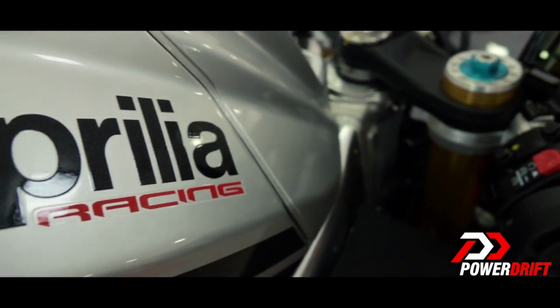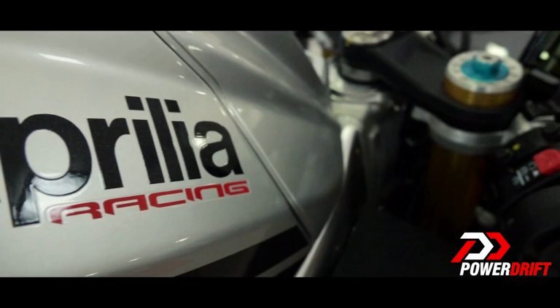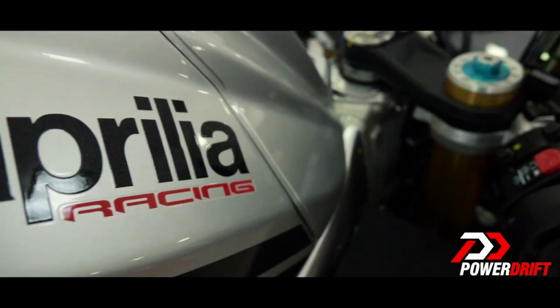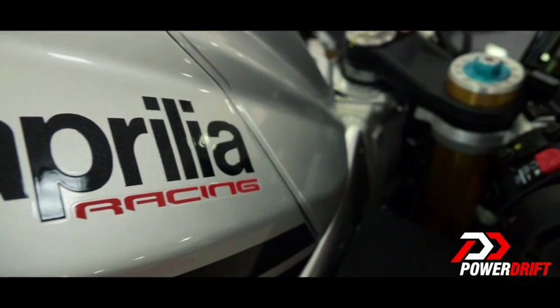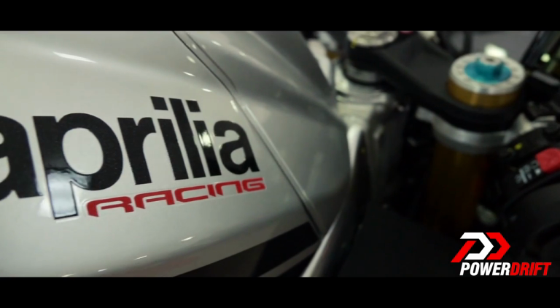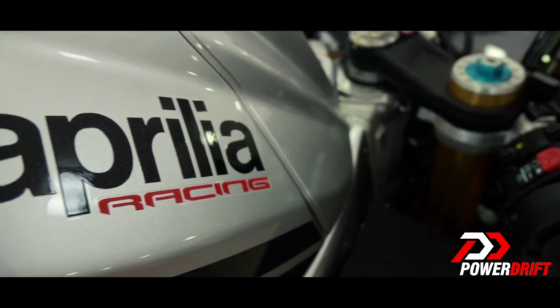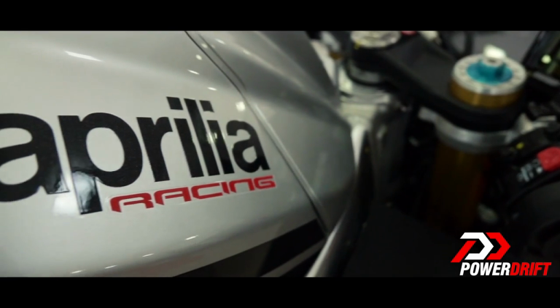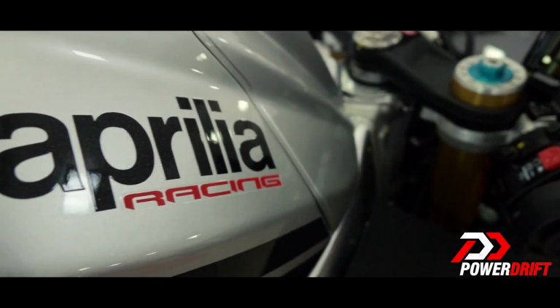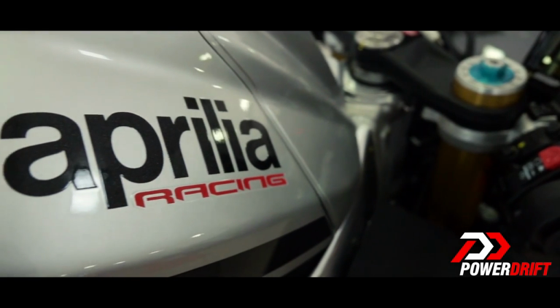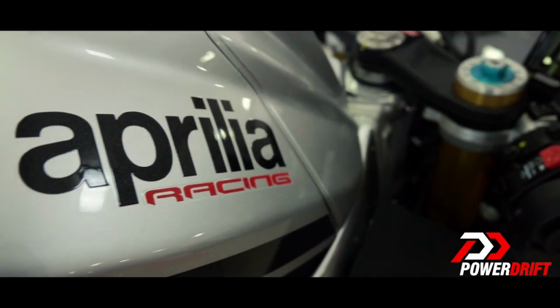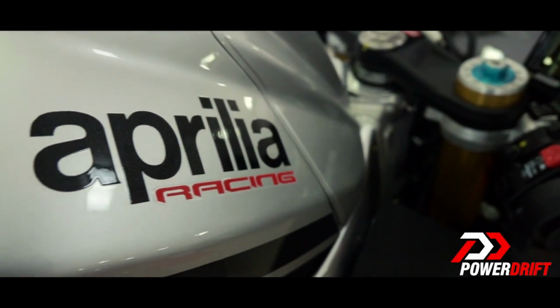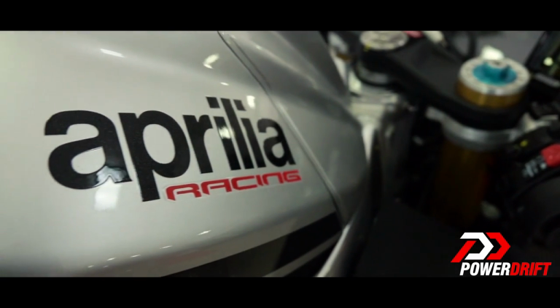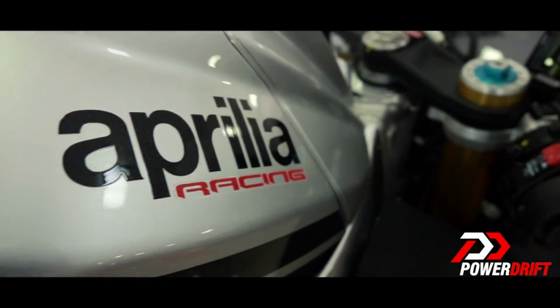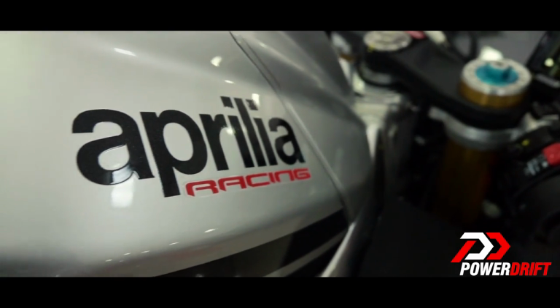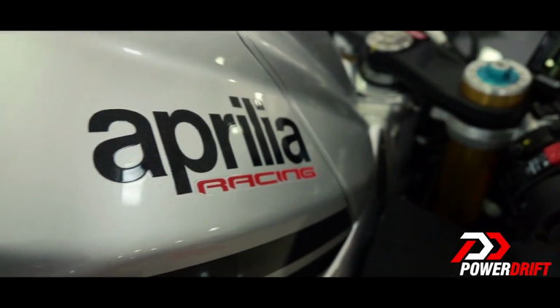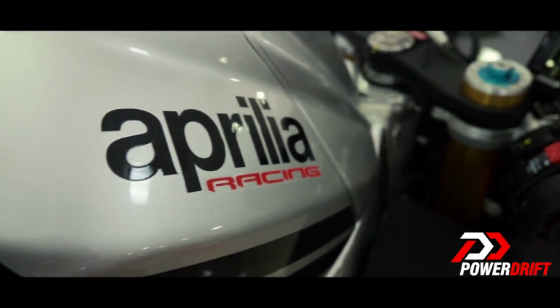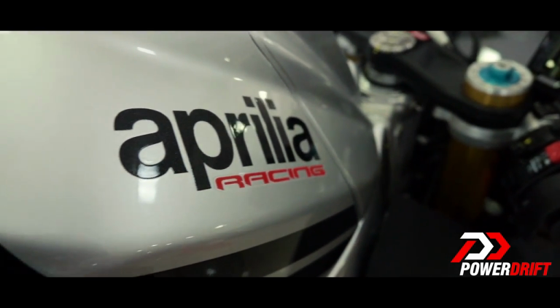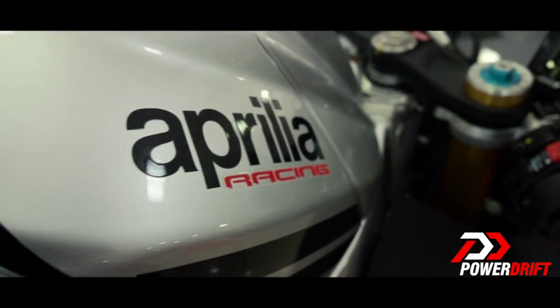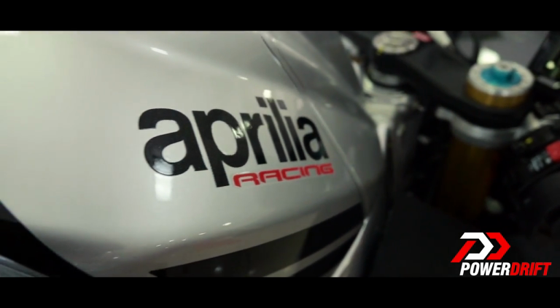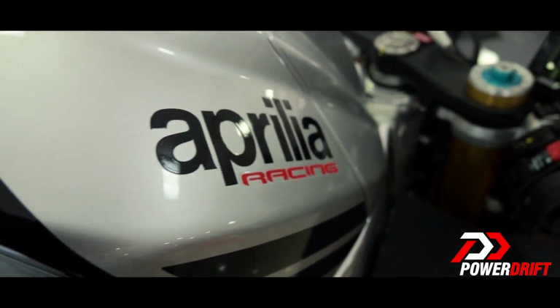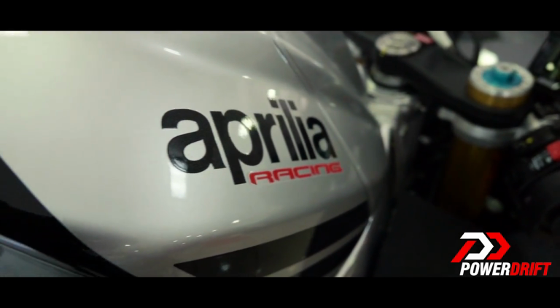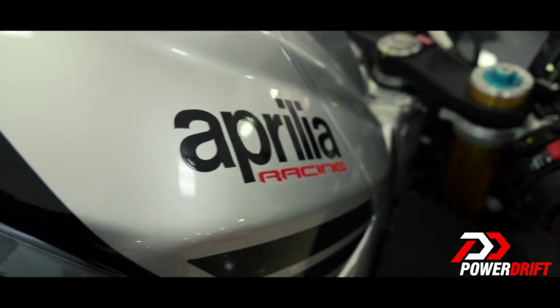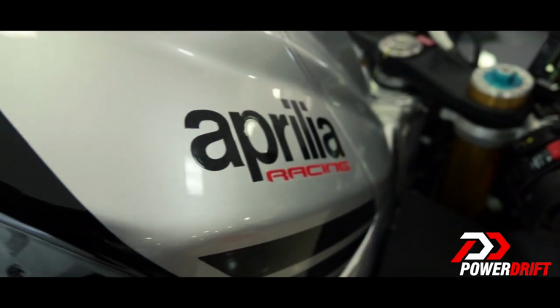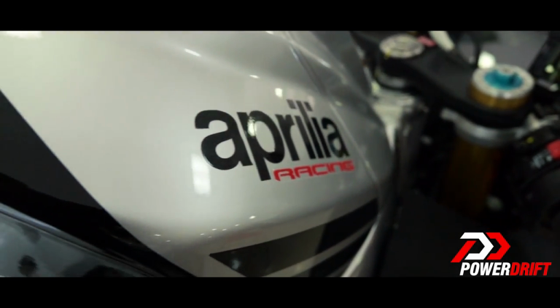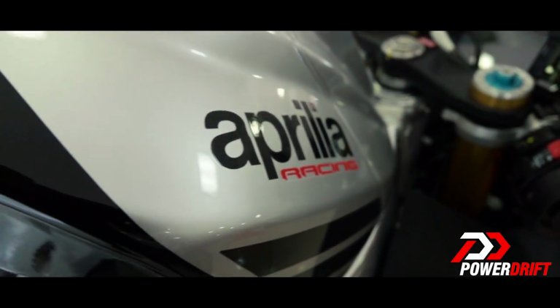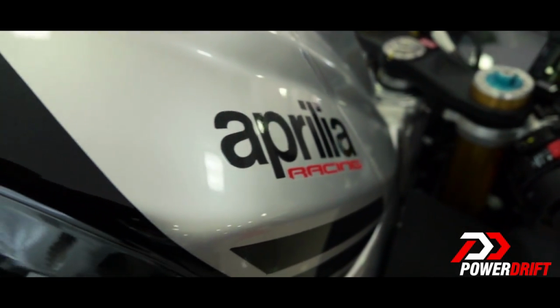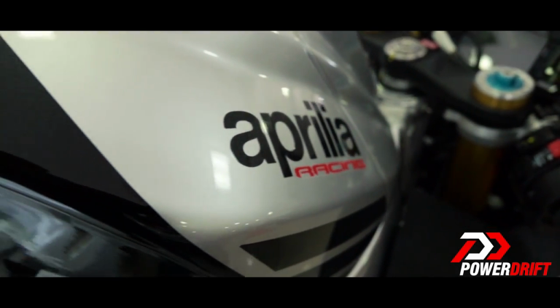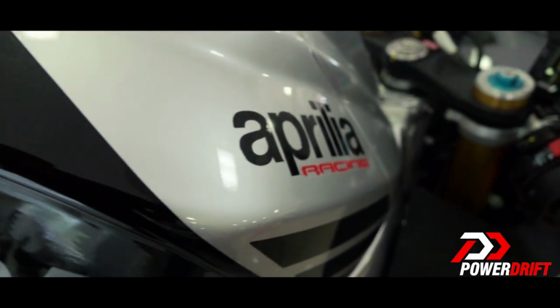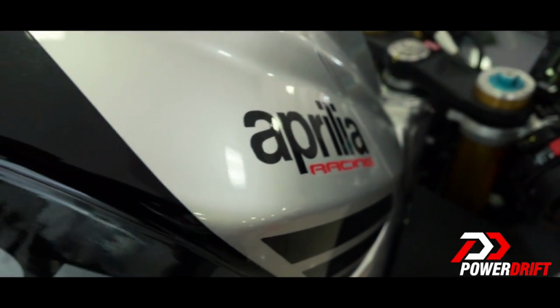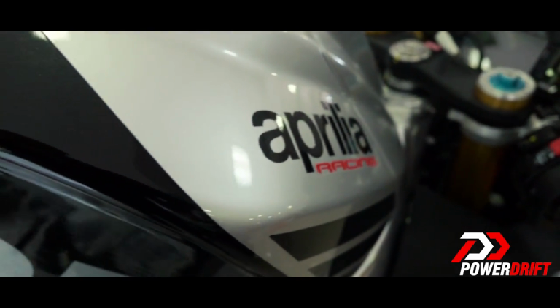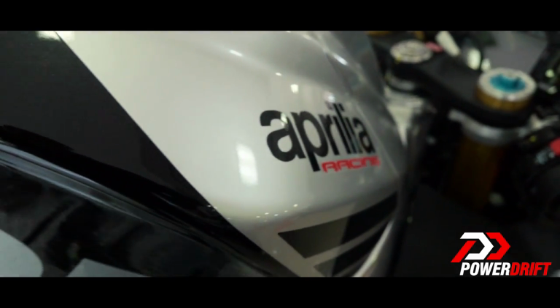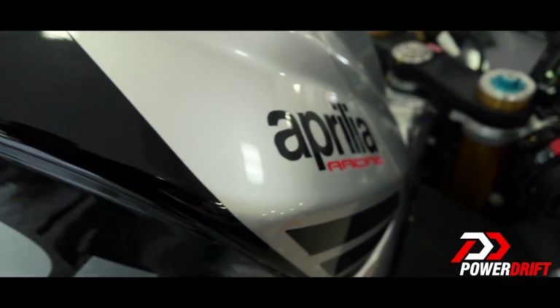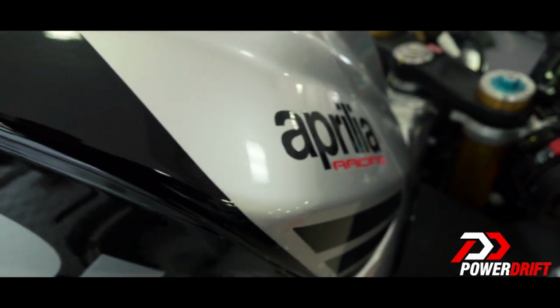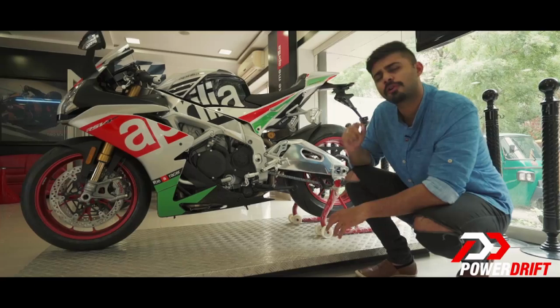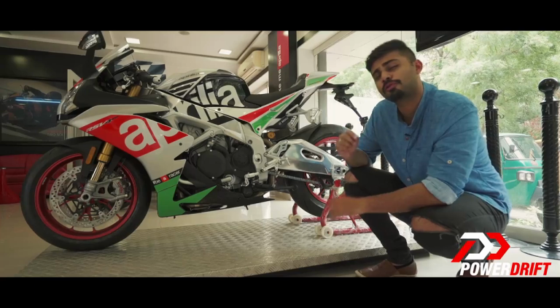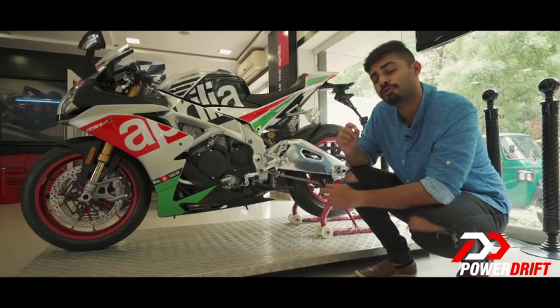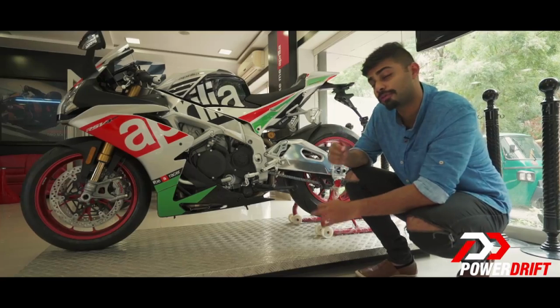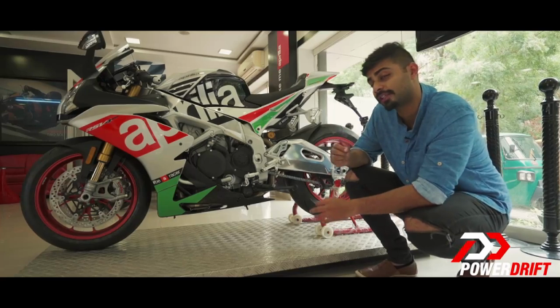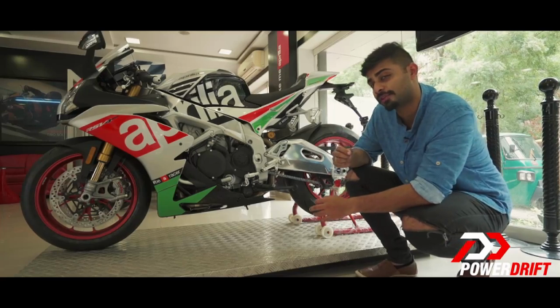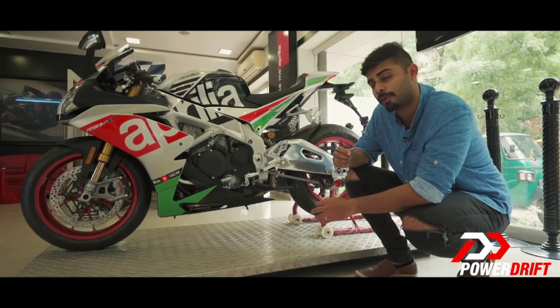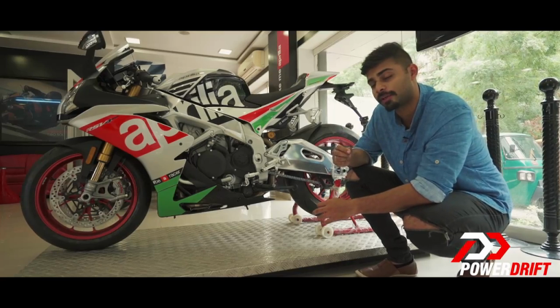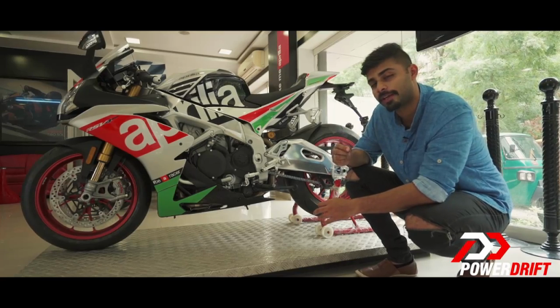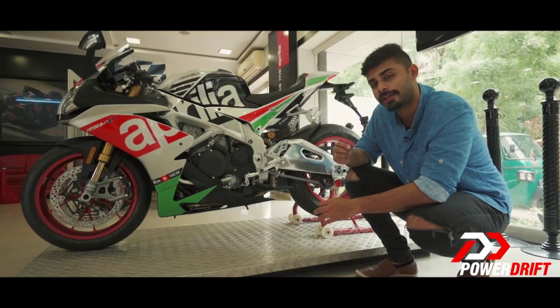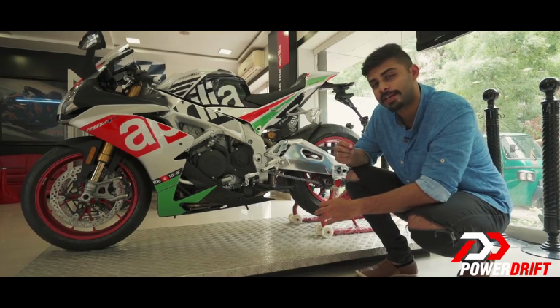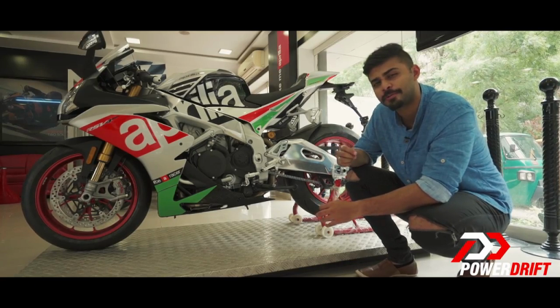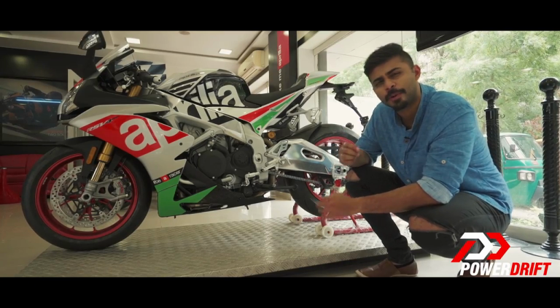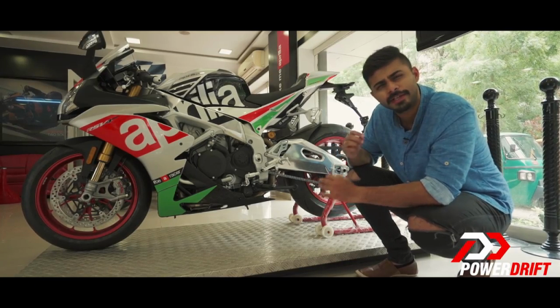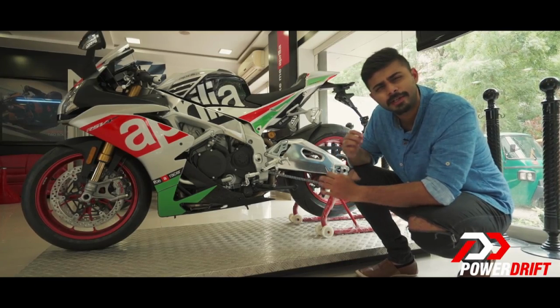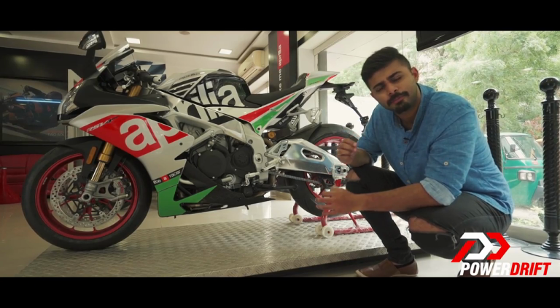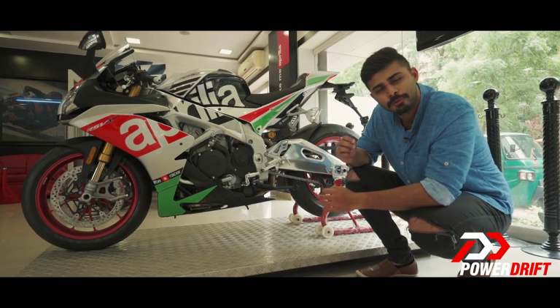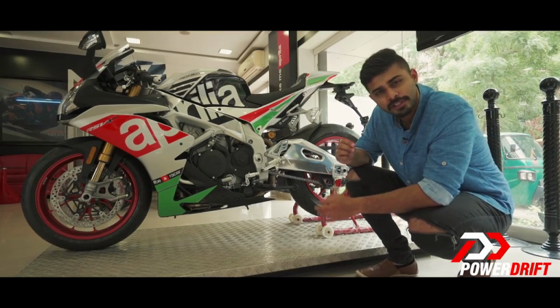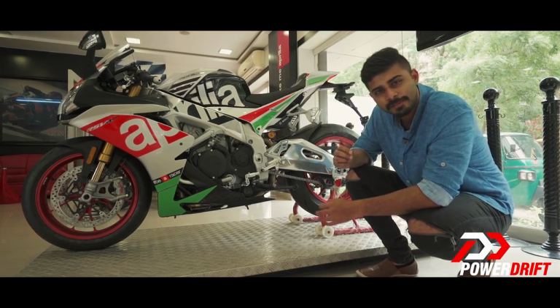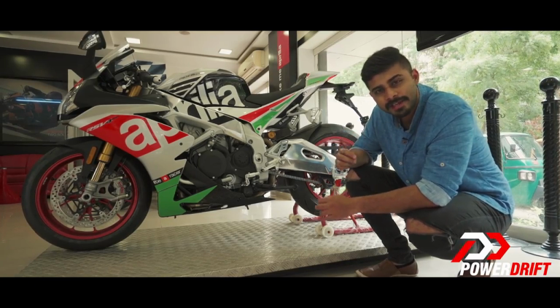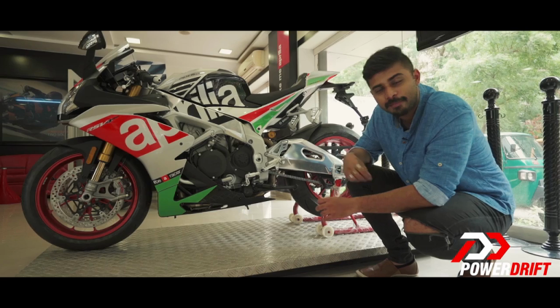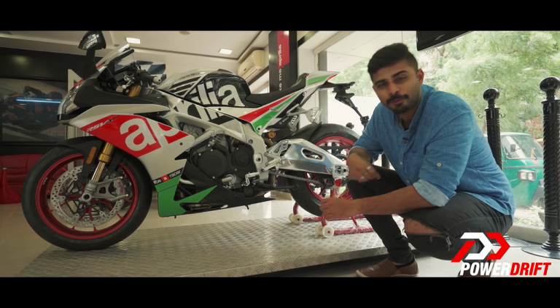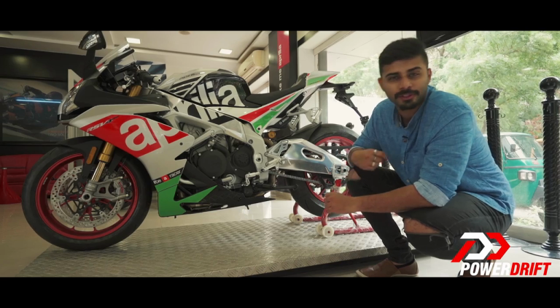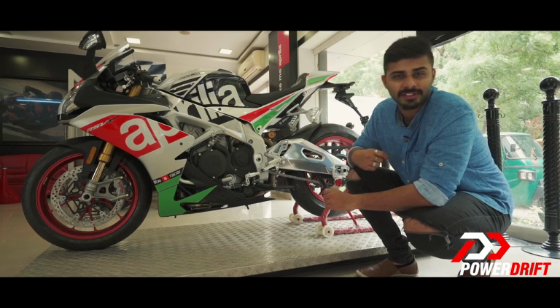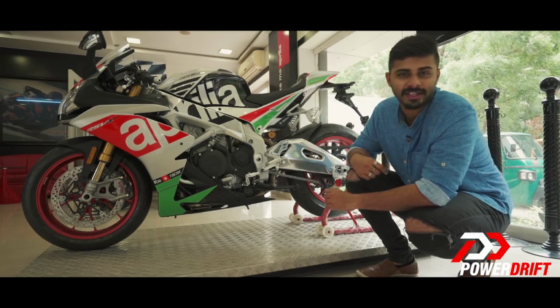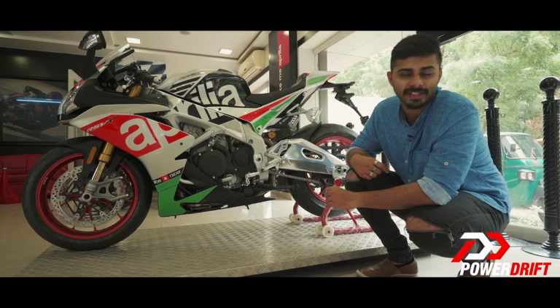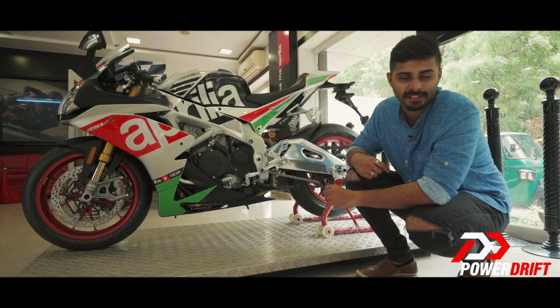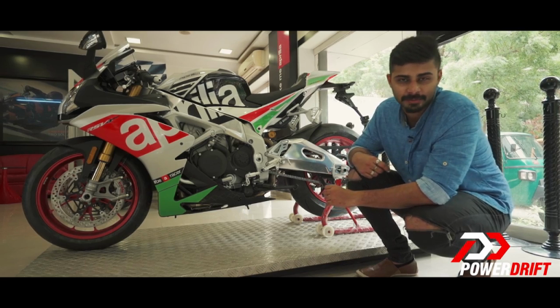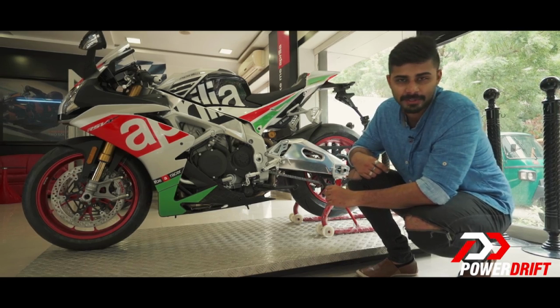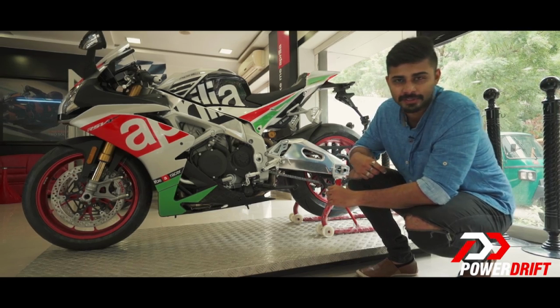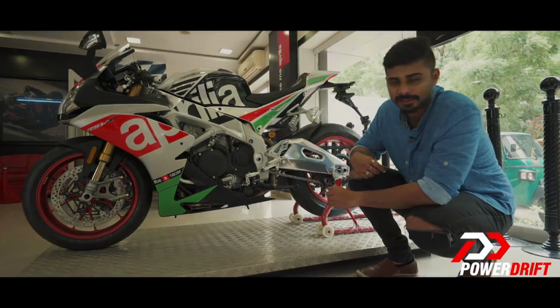Donning superpole graphics, this street-legal motorcycle is the closest one can get to a WSBK motorcycle experience.